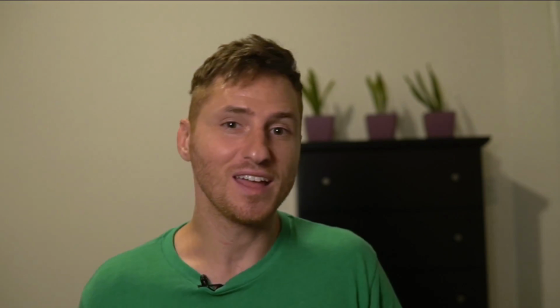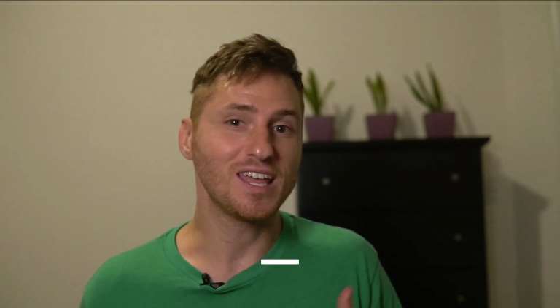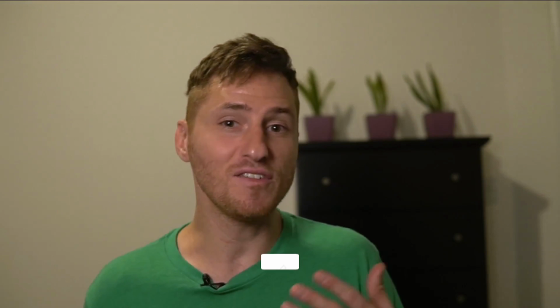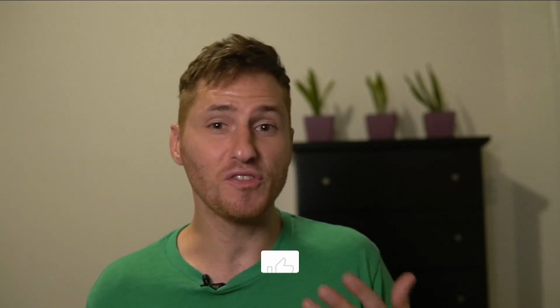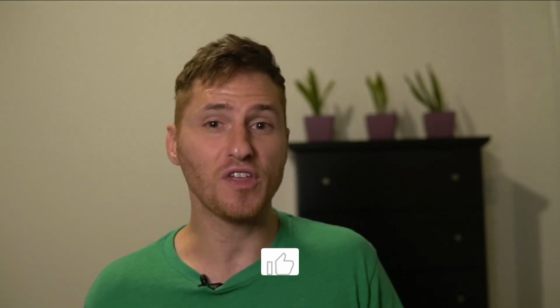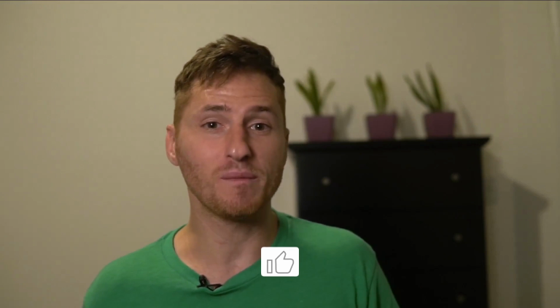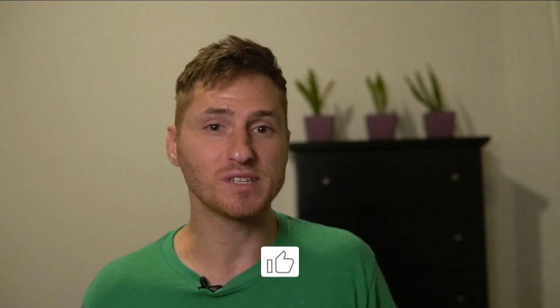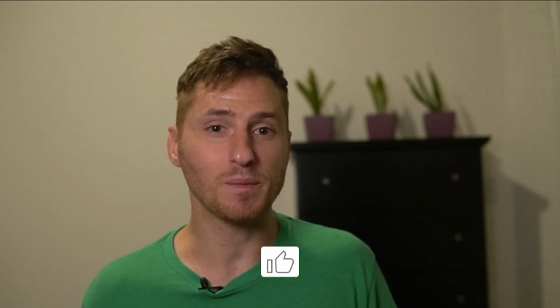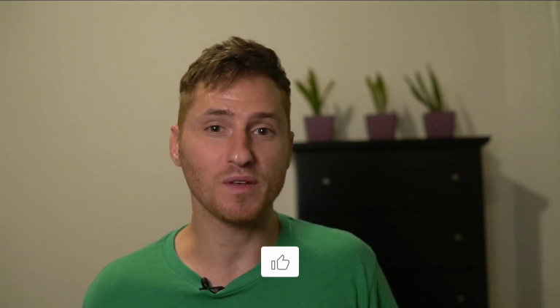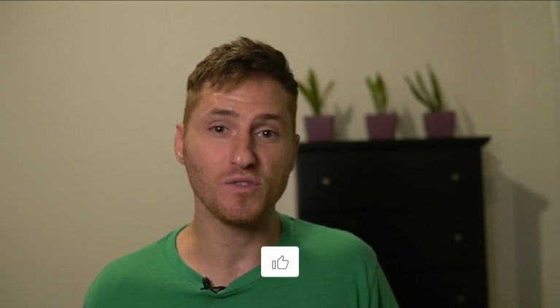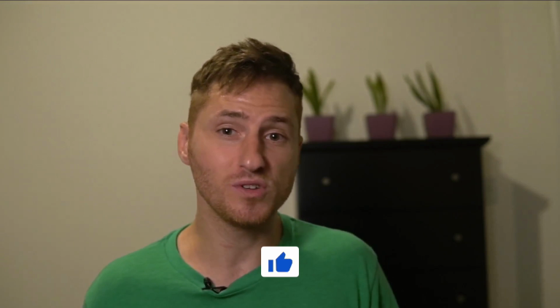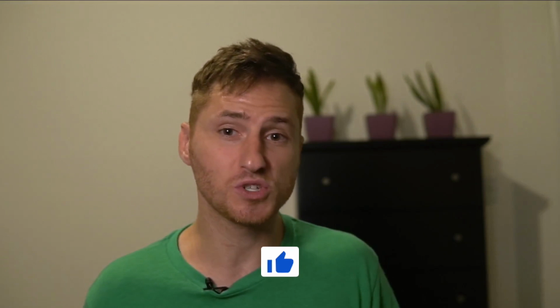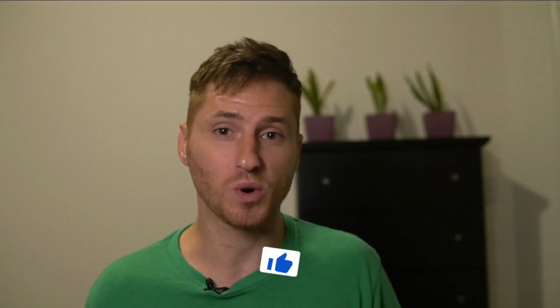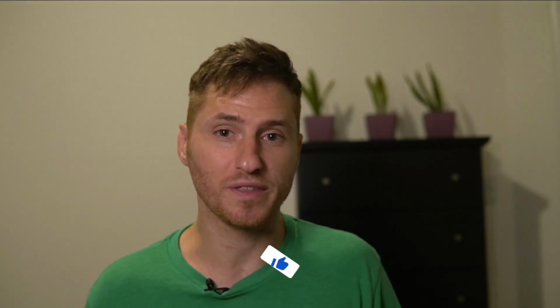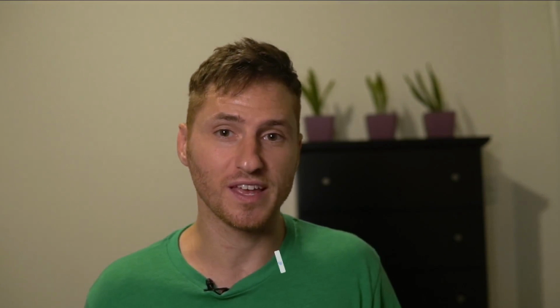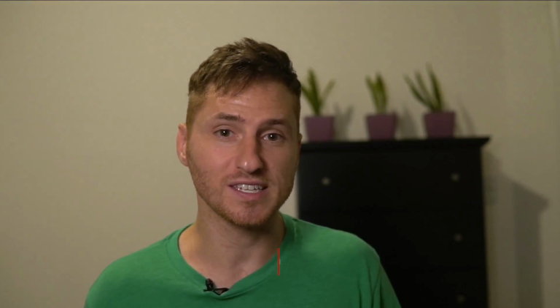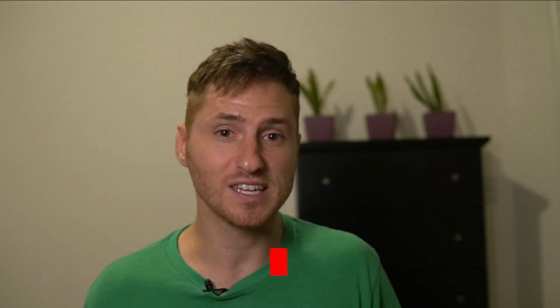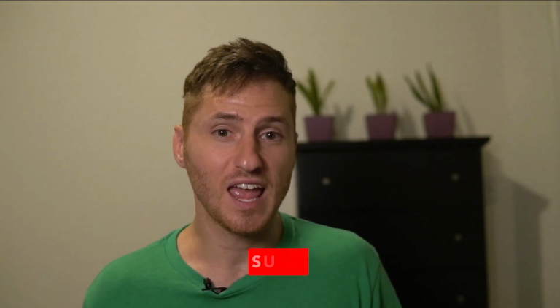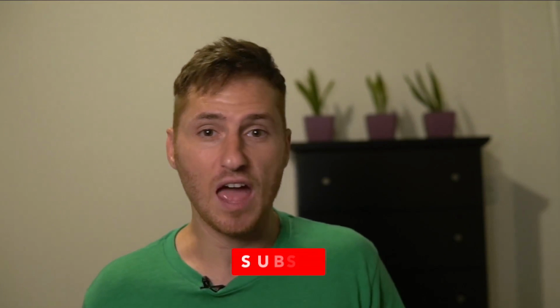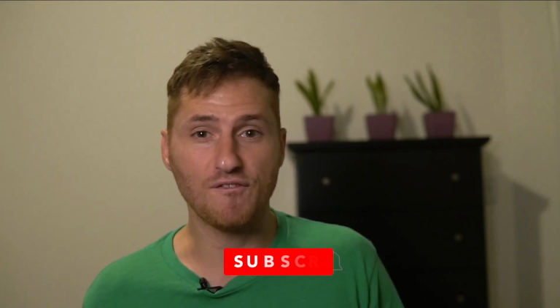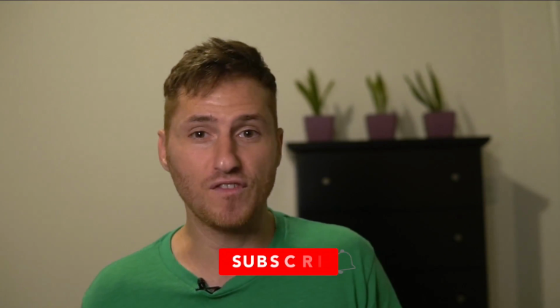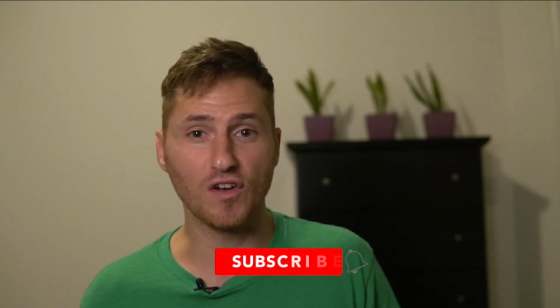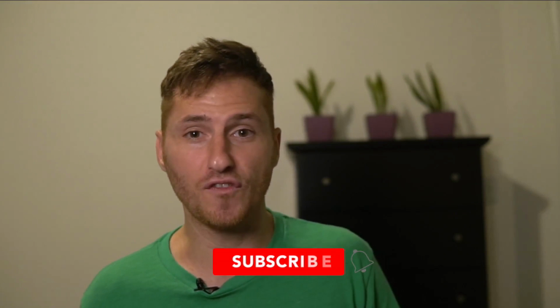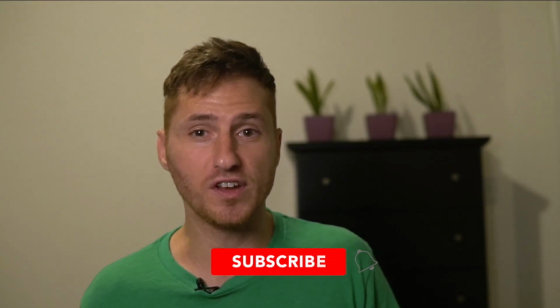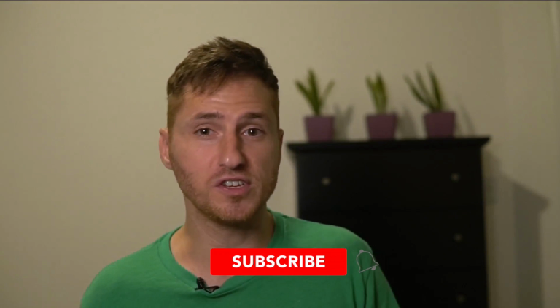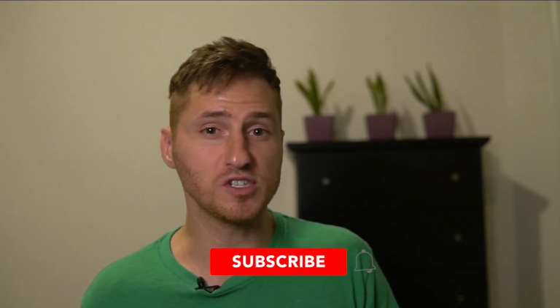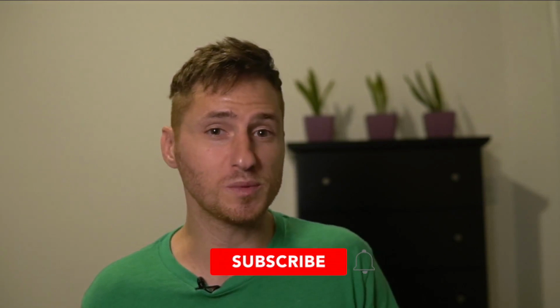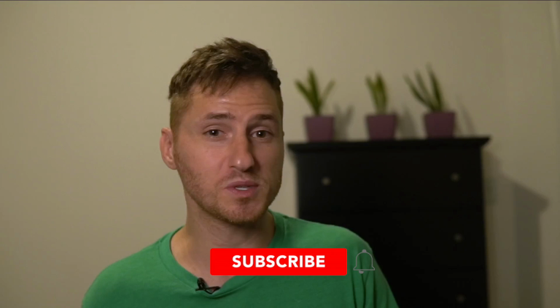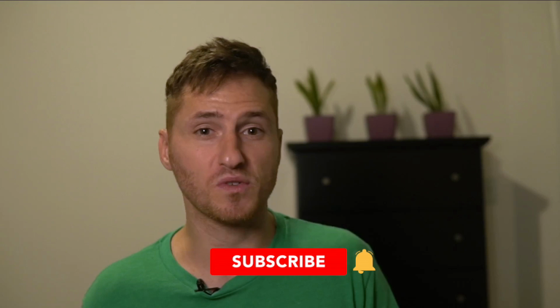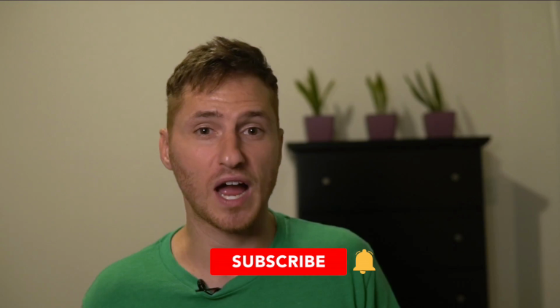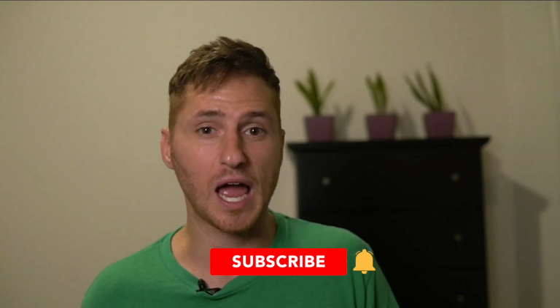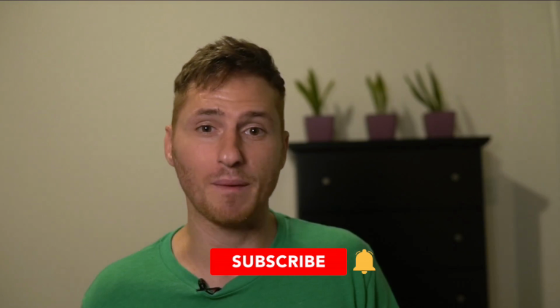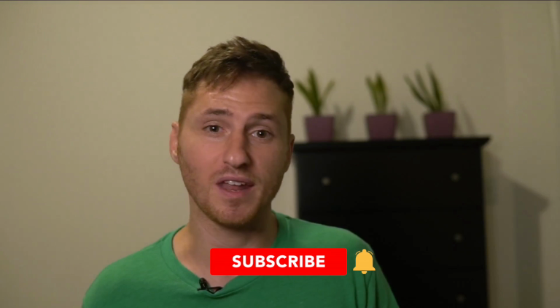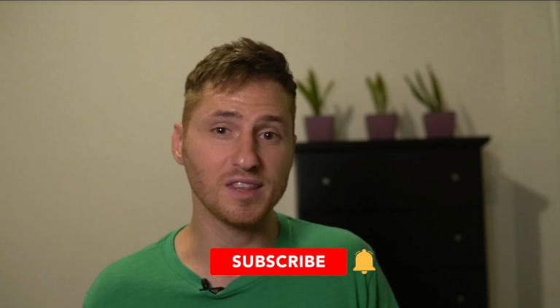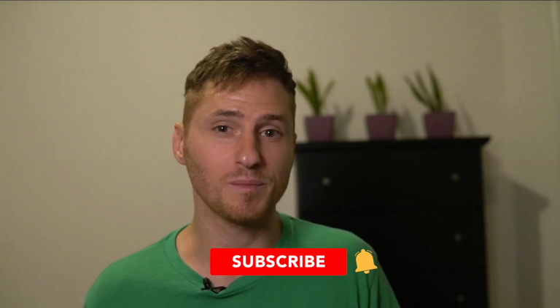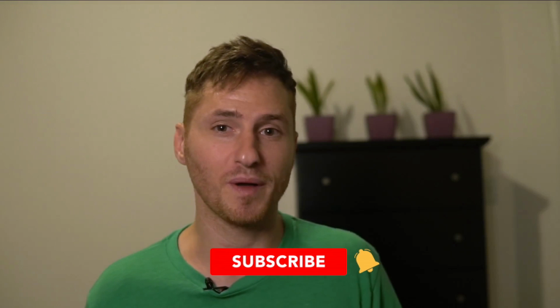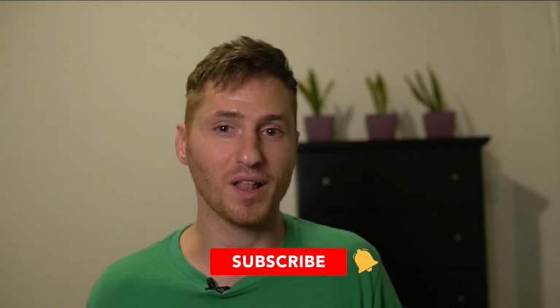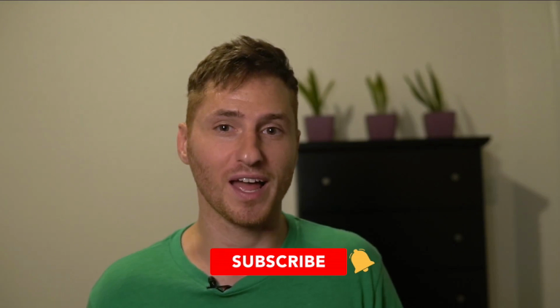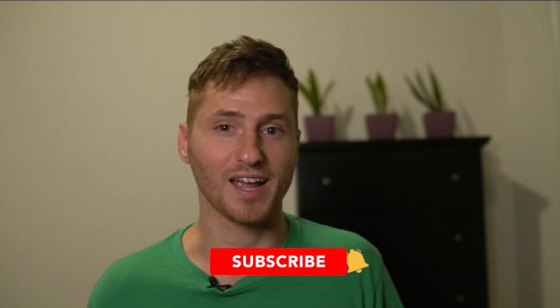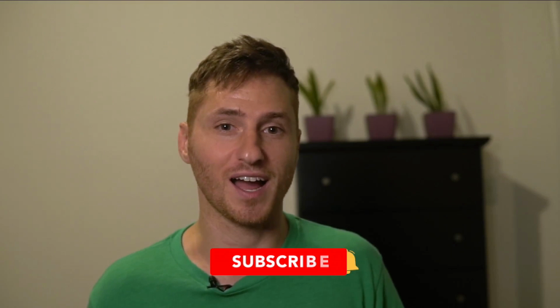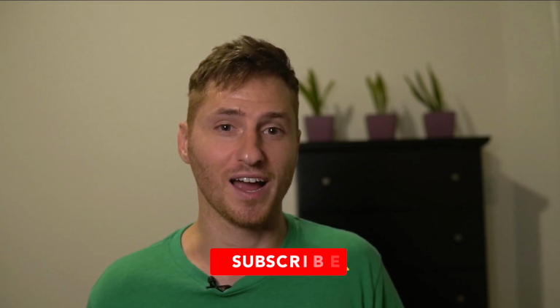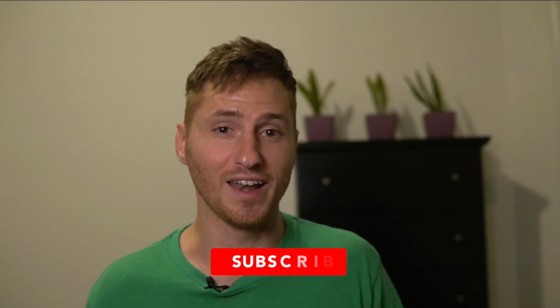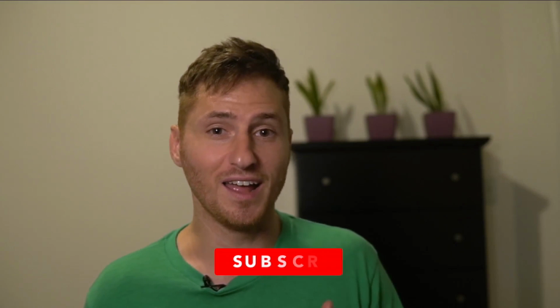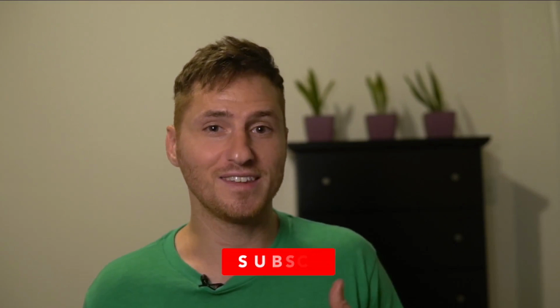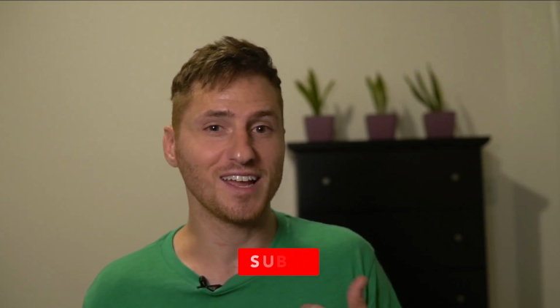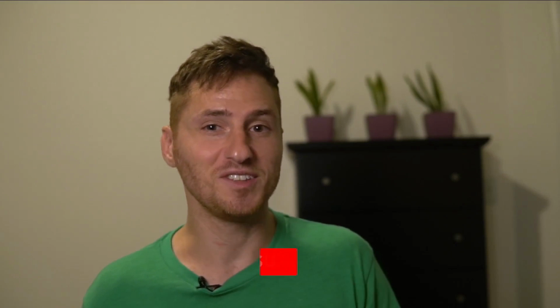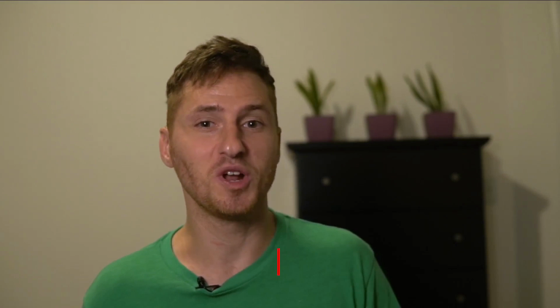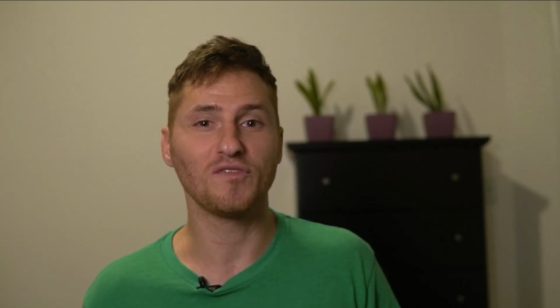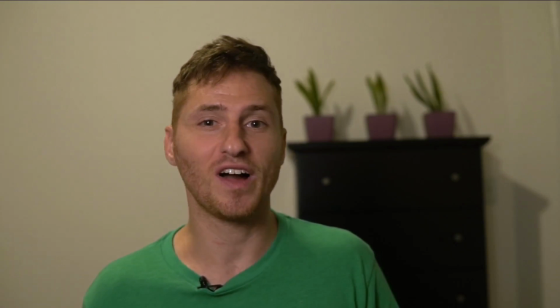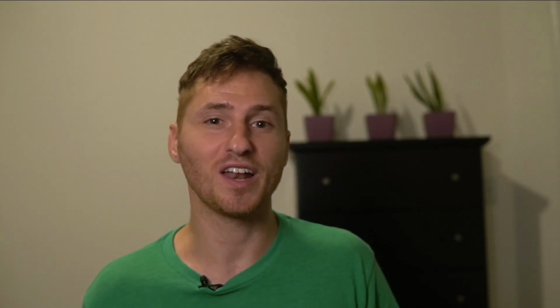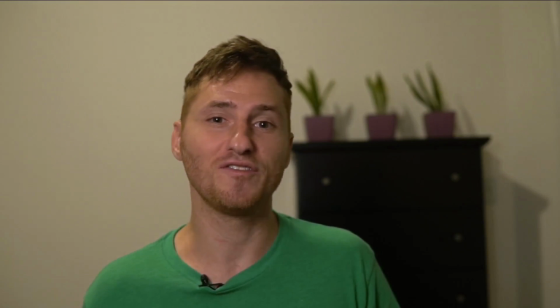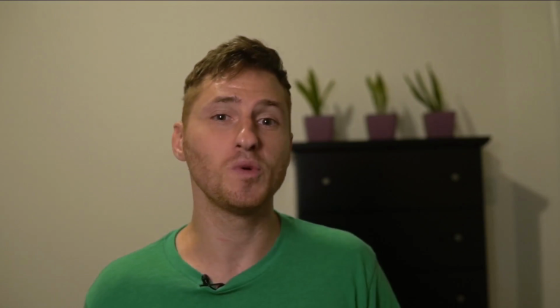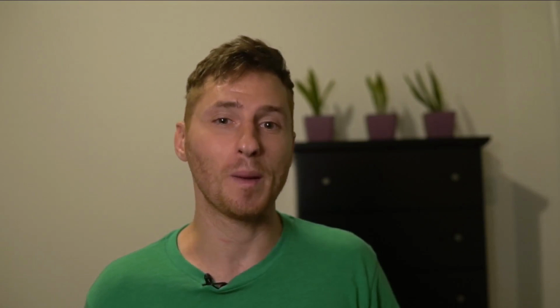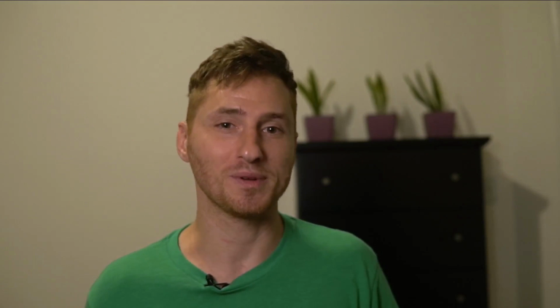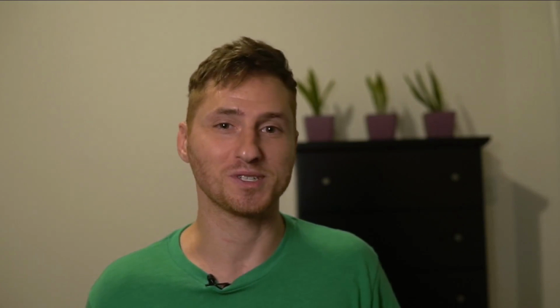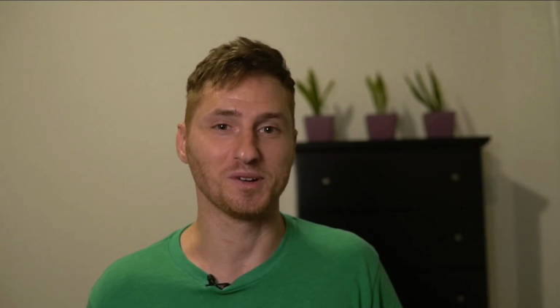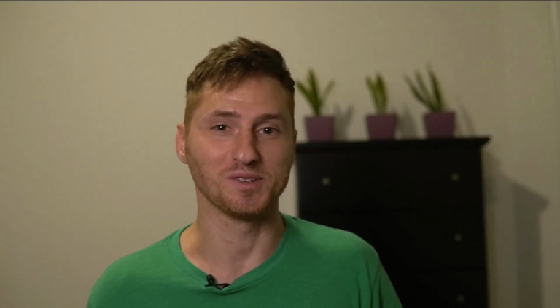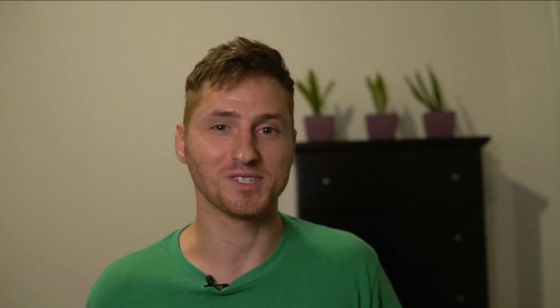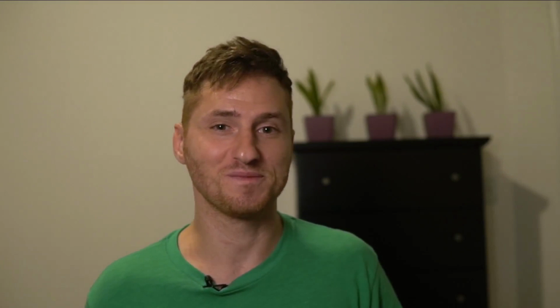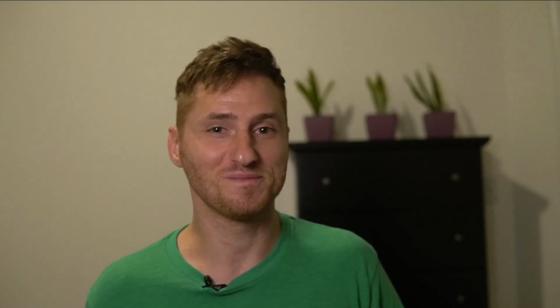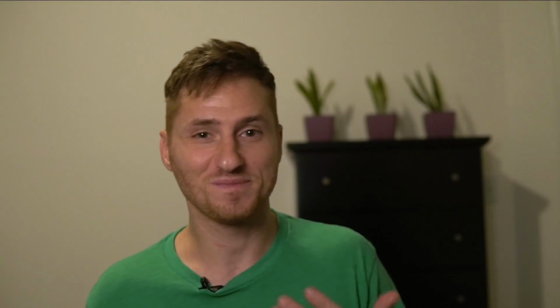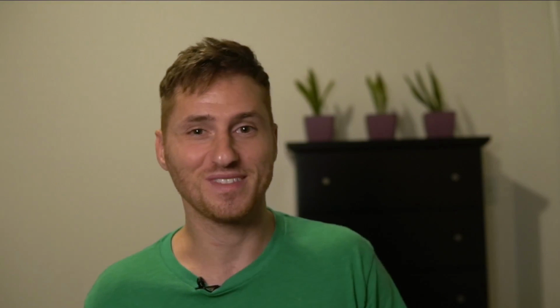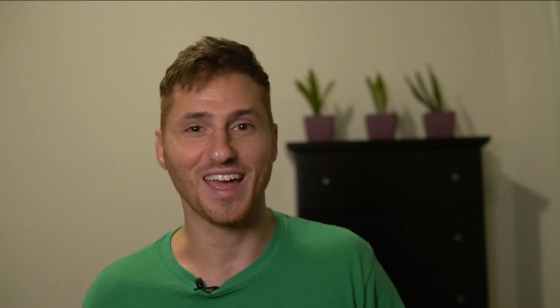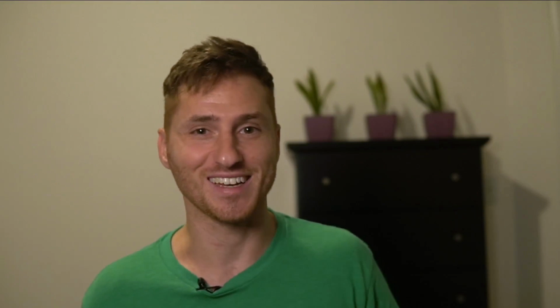Give a thumbs up if you enjoyed this and feel free to subscribe and hit the bell icon to get notified of new episodes. Thanks.